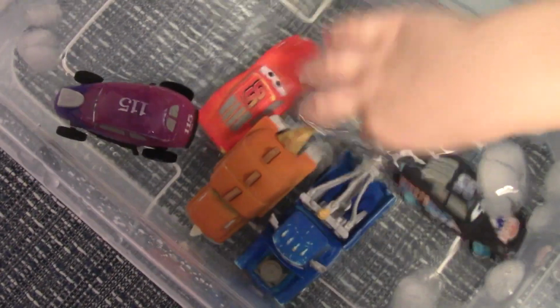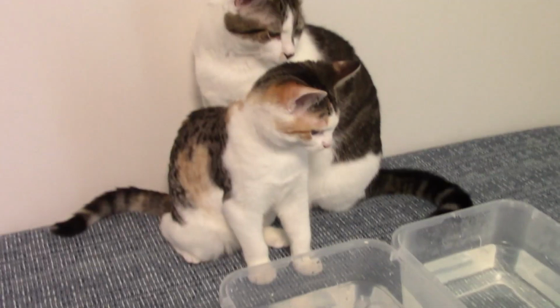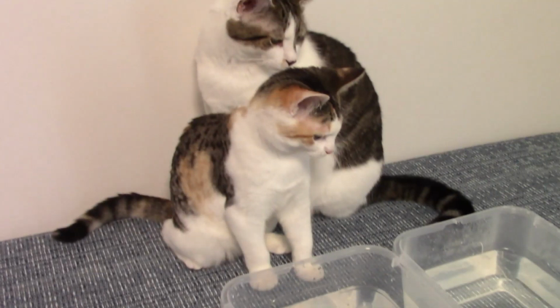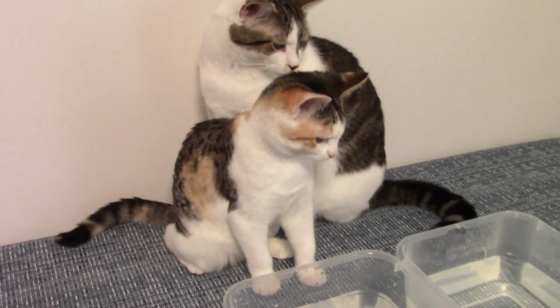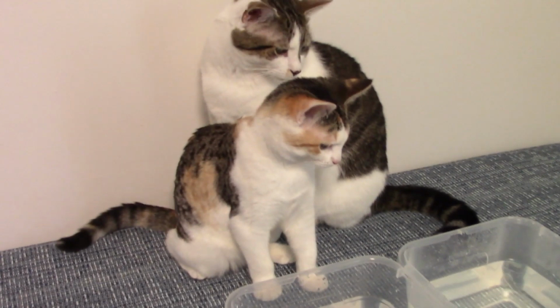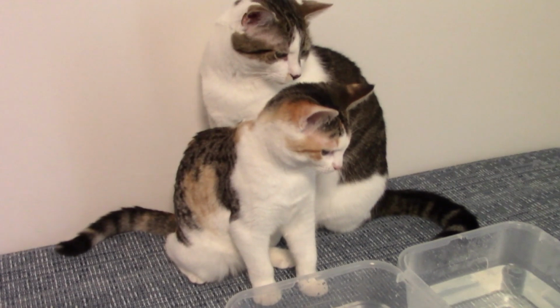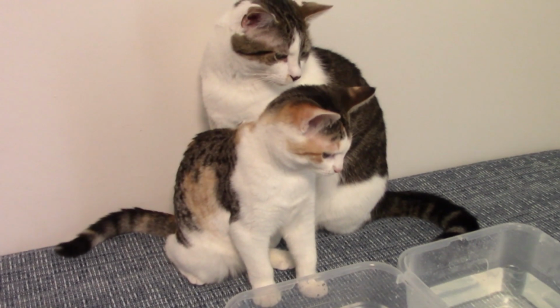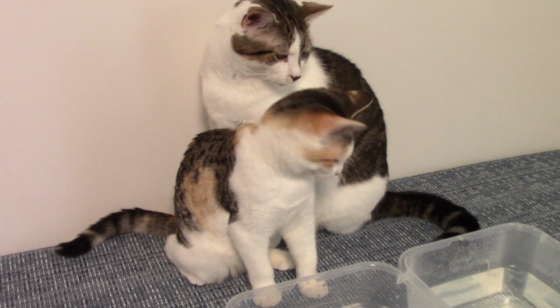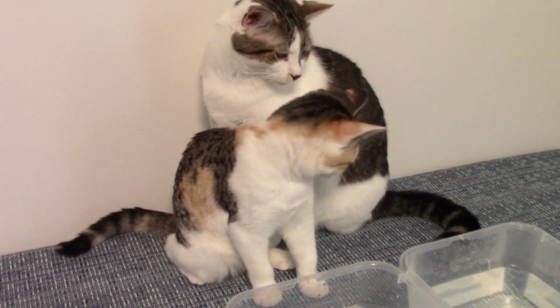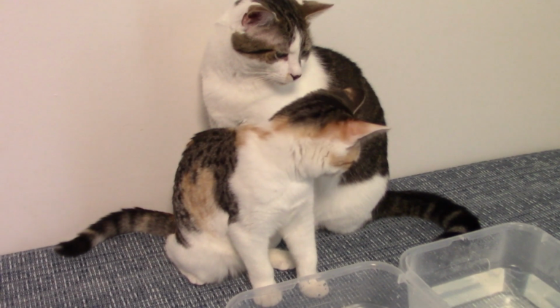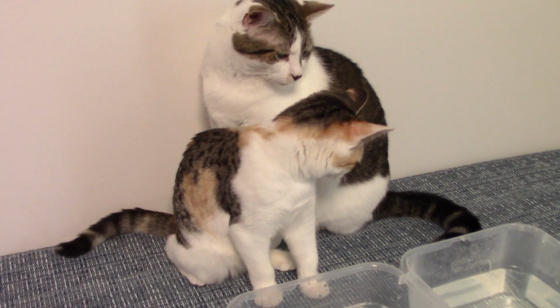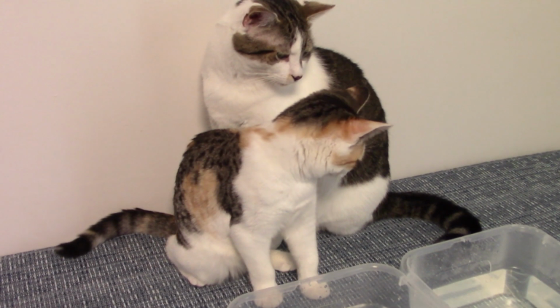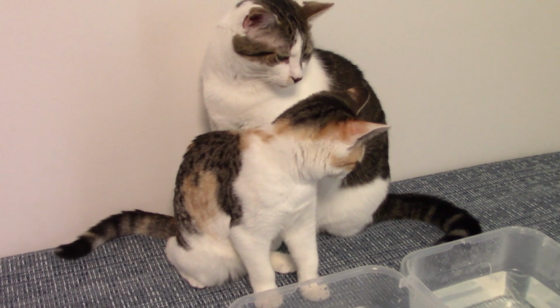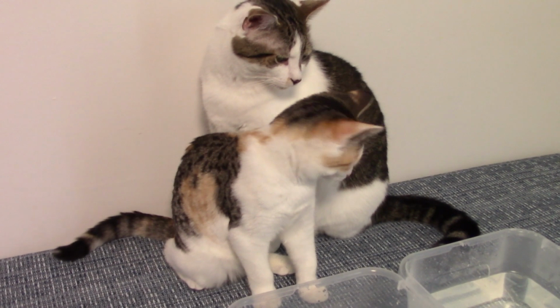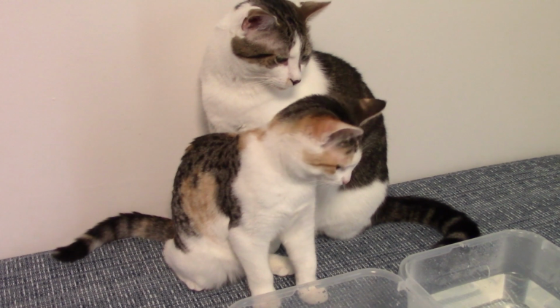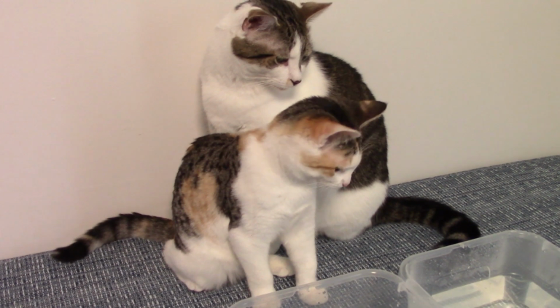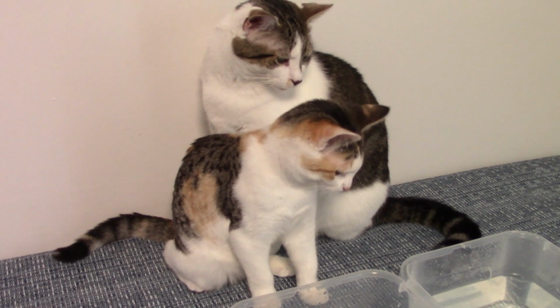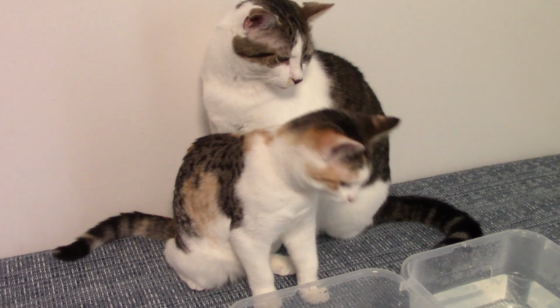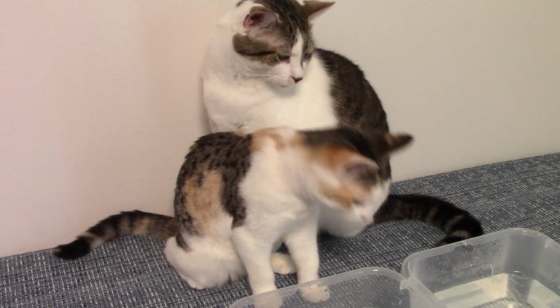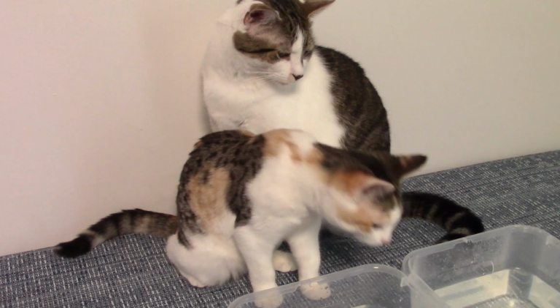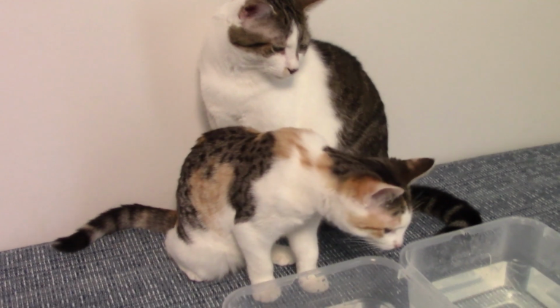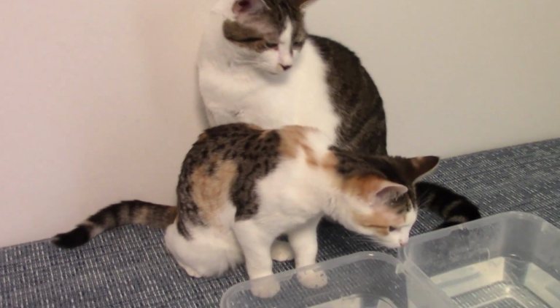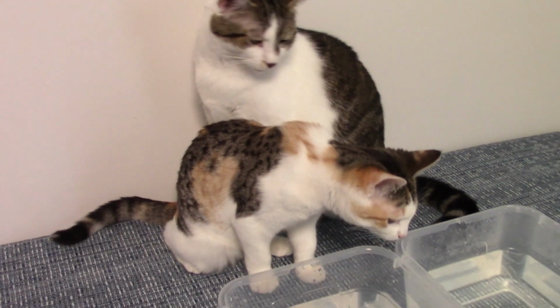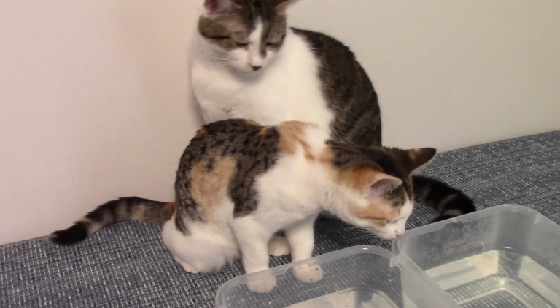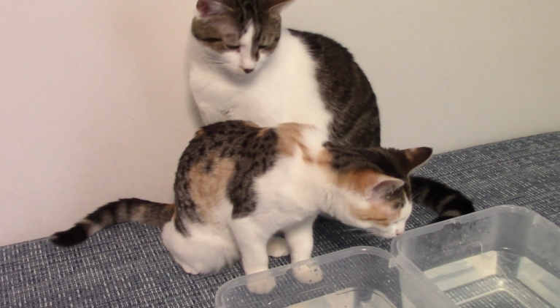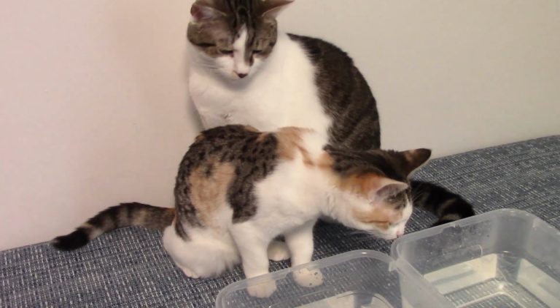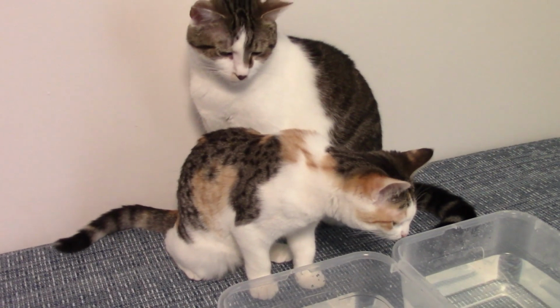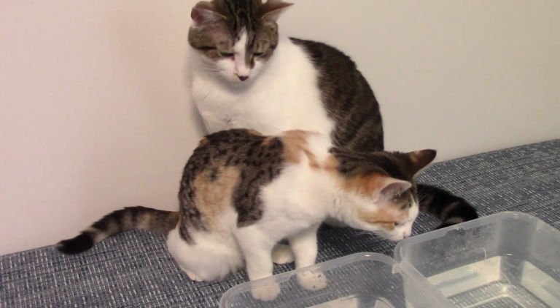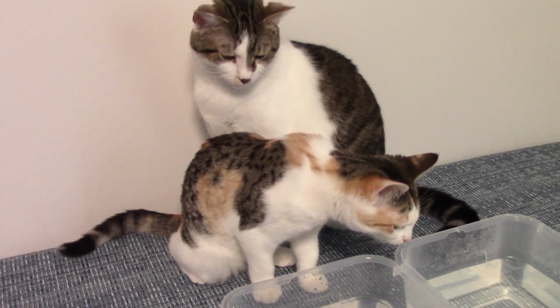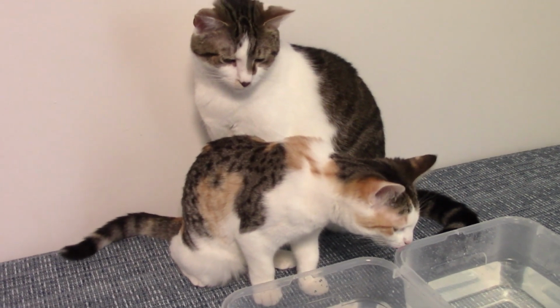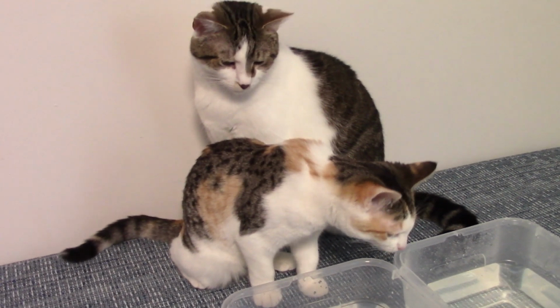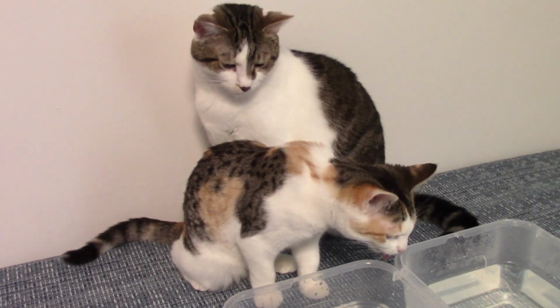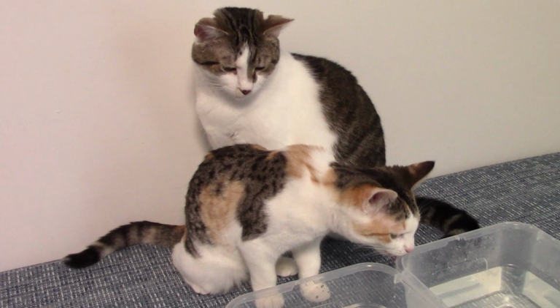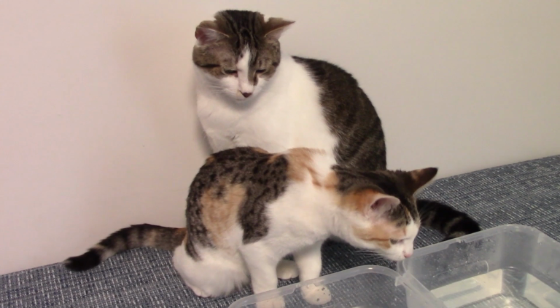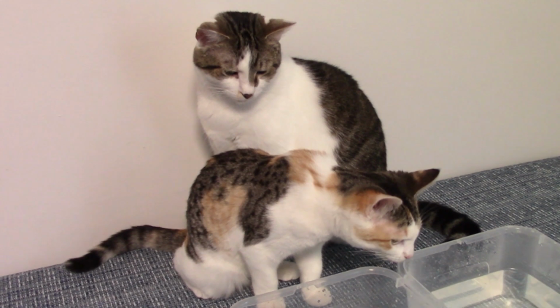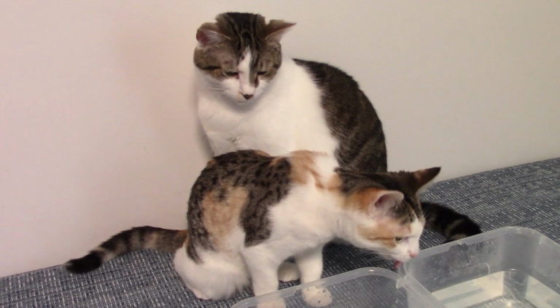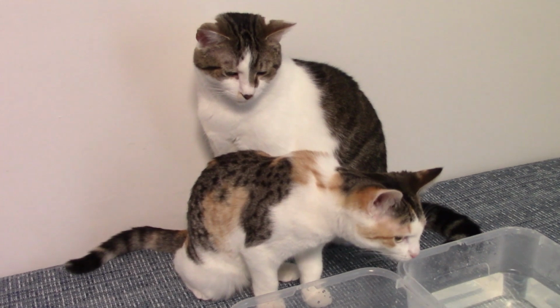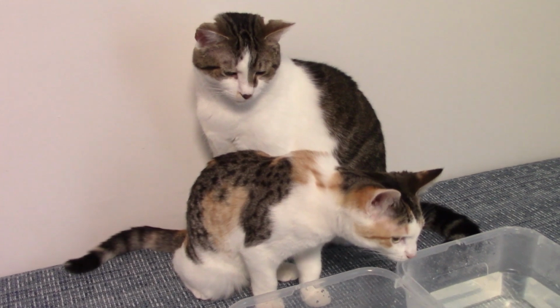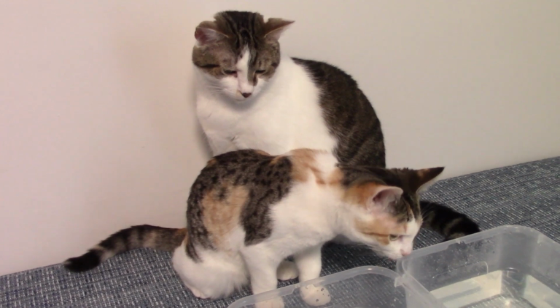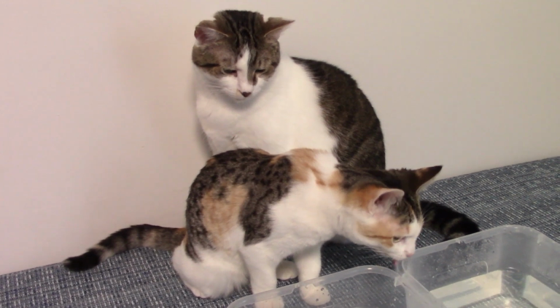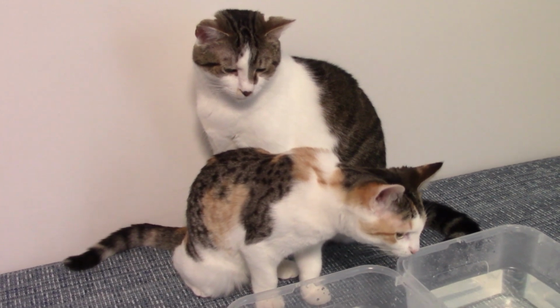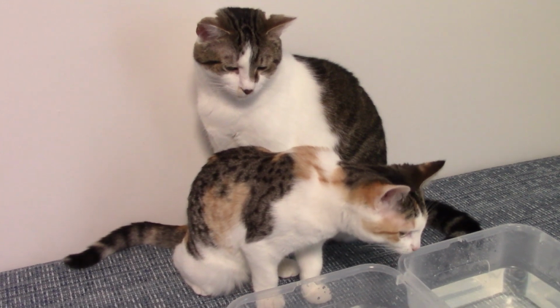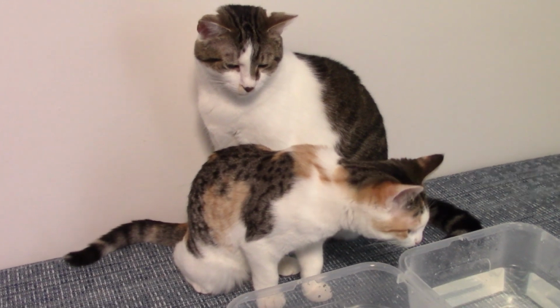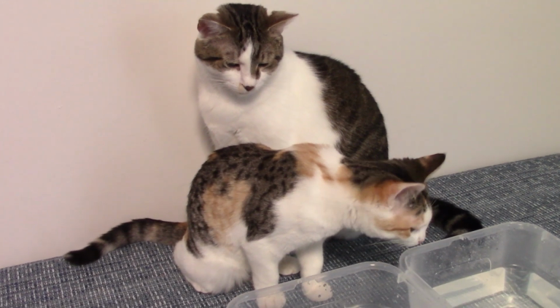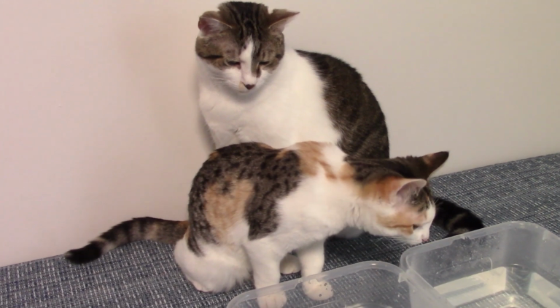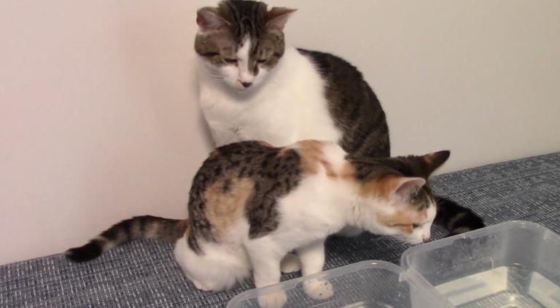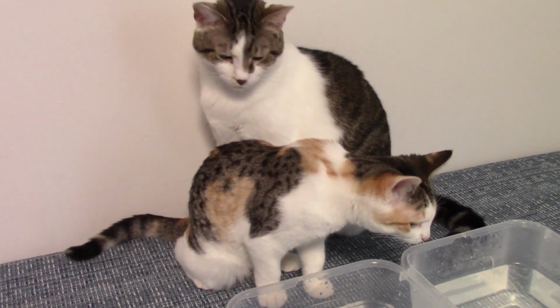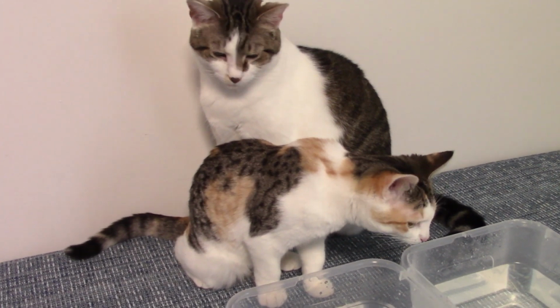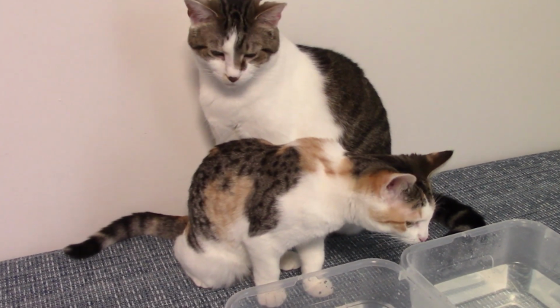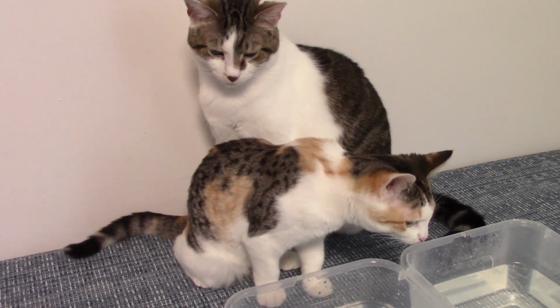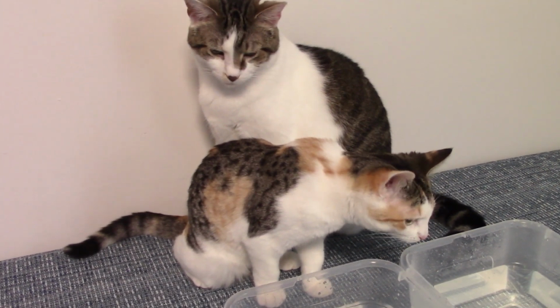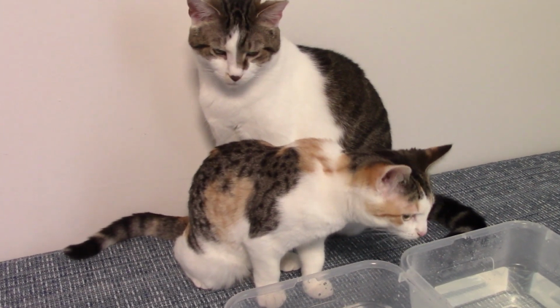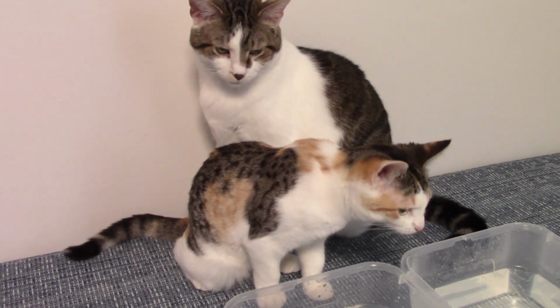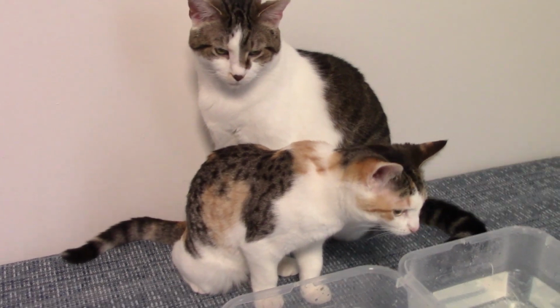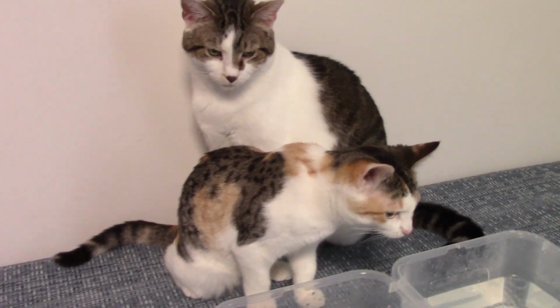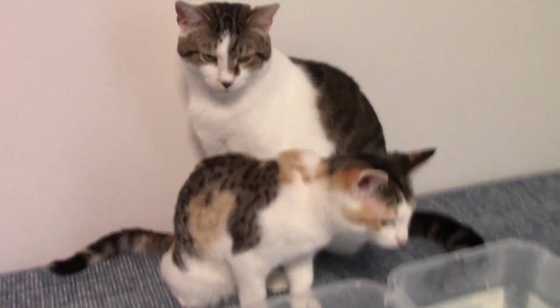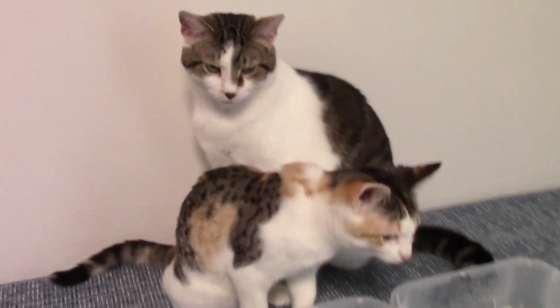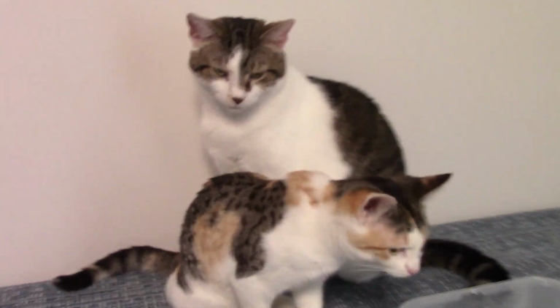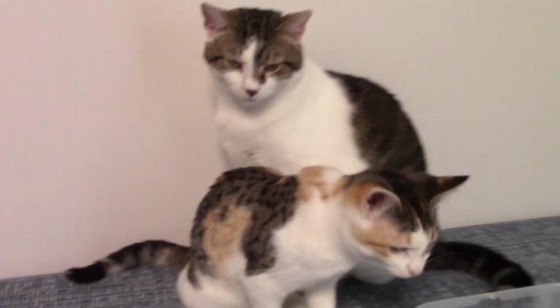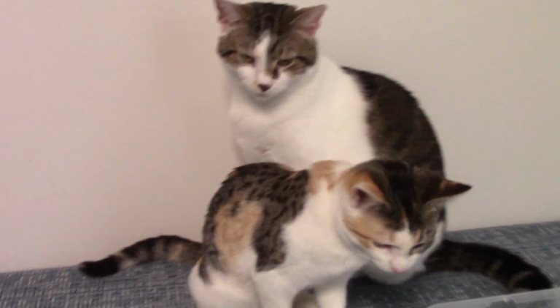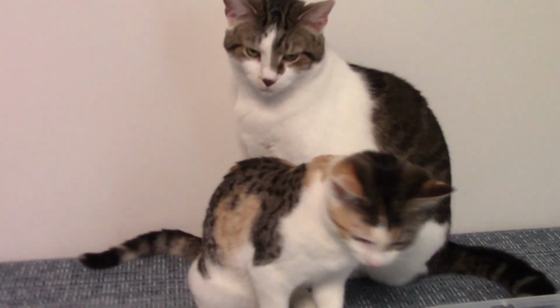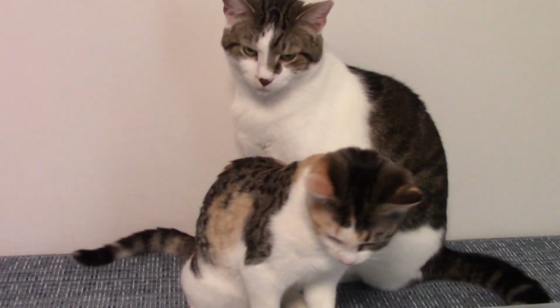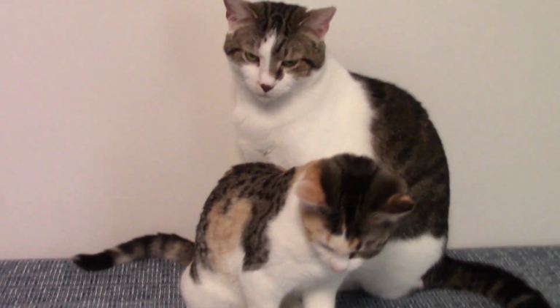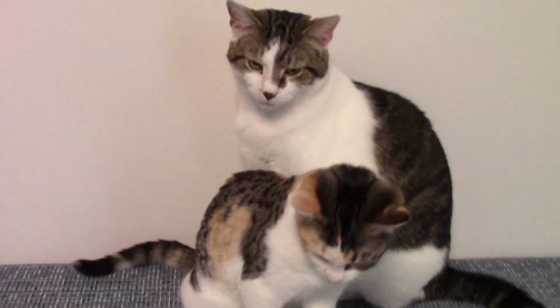We have some visitors watching us today. They like watching color changers too, don't they? Yeah. What do you think, Jelly? Are they cute? Yeah.